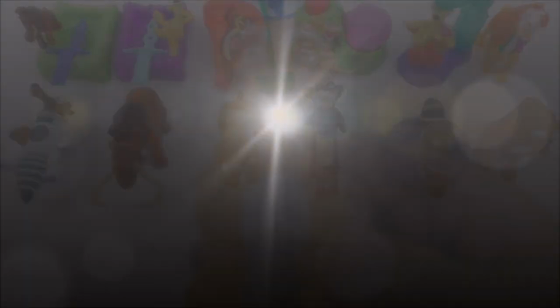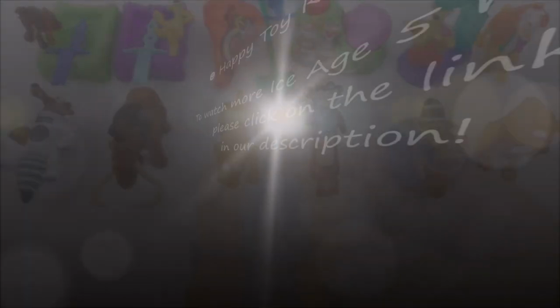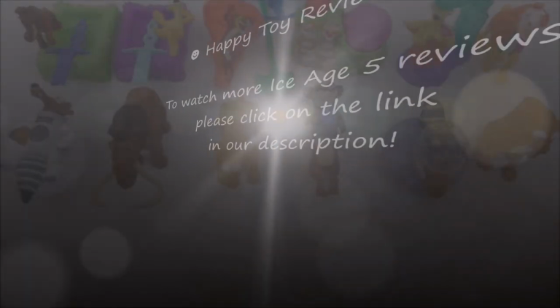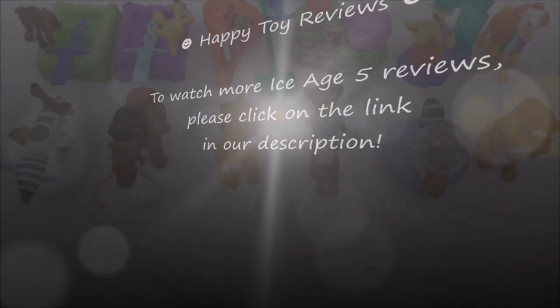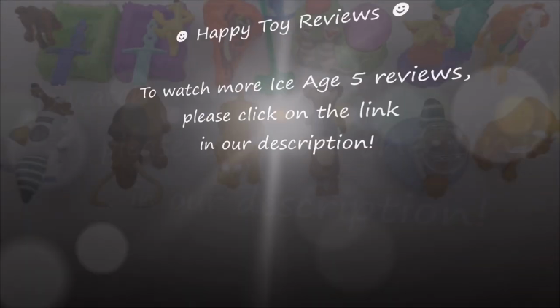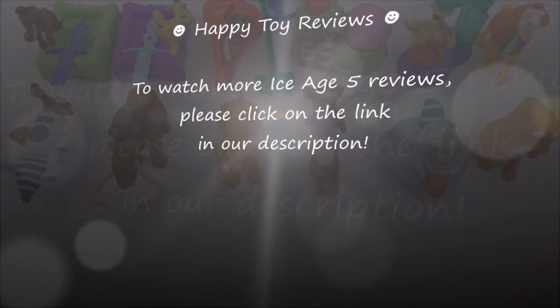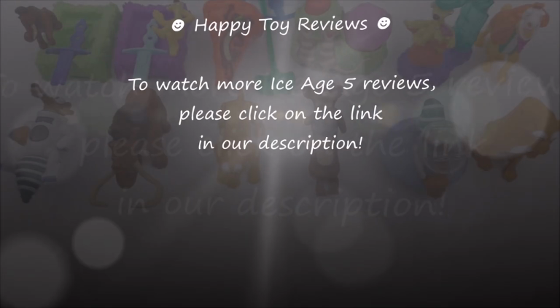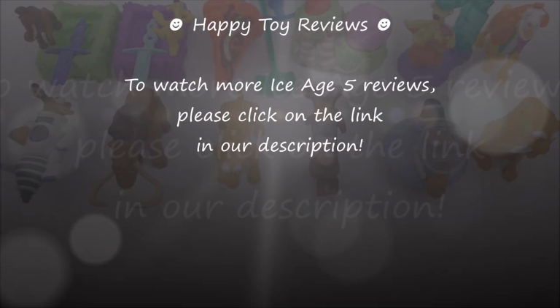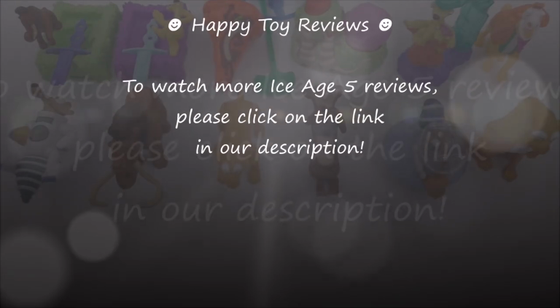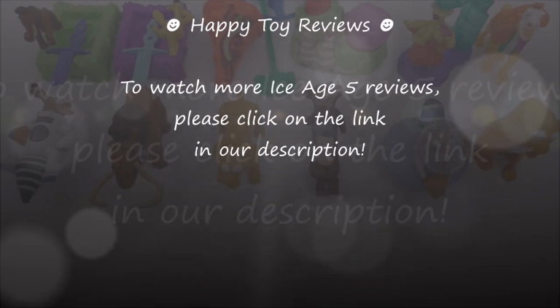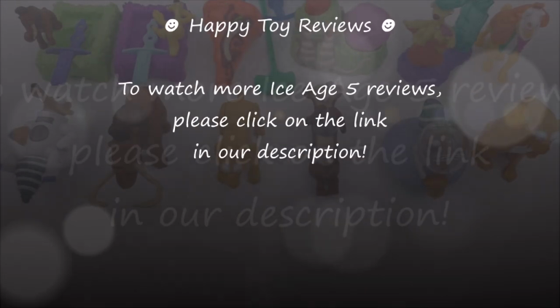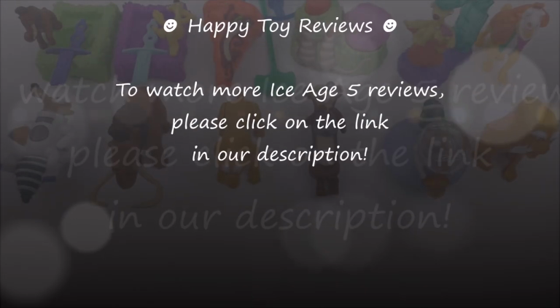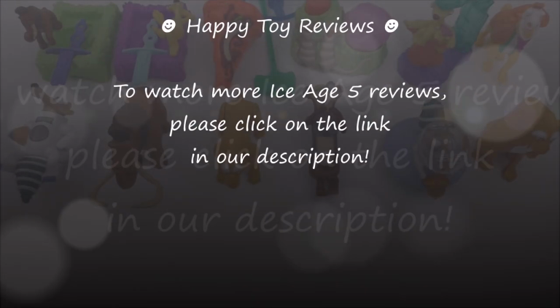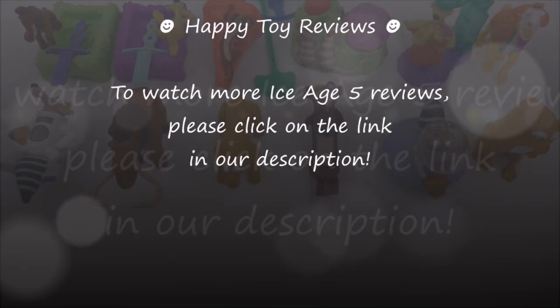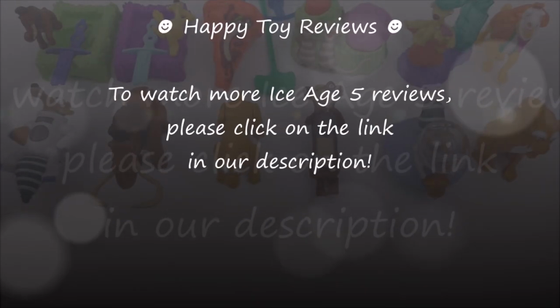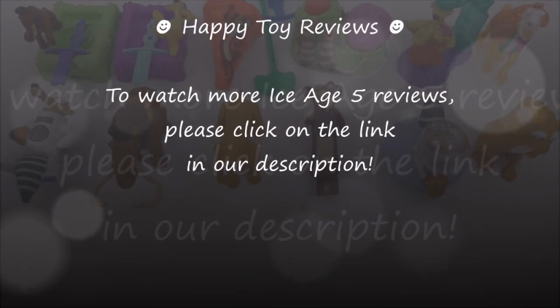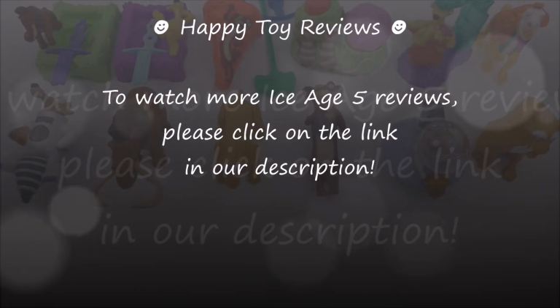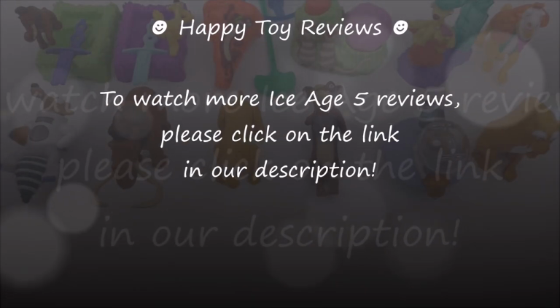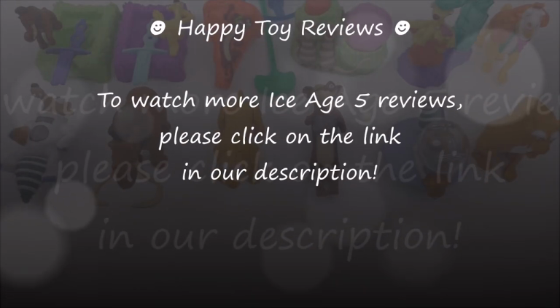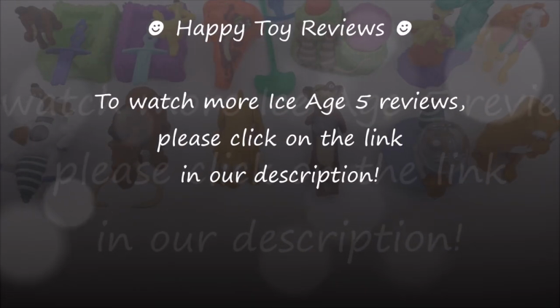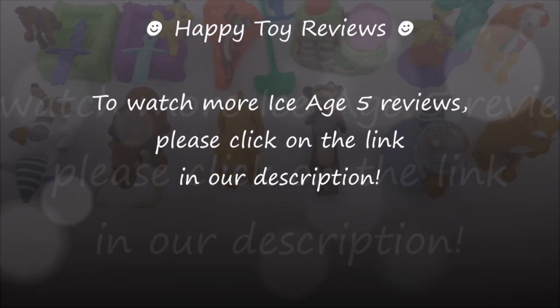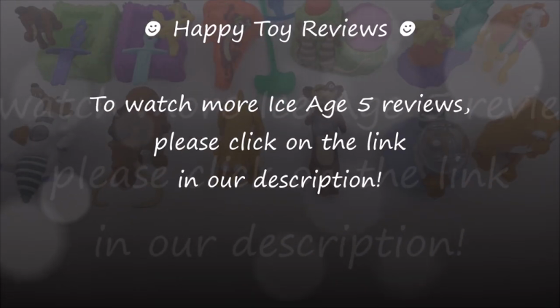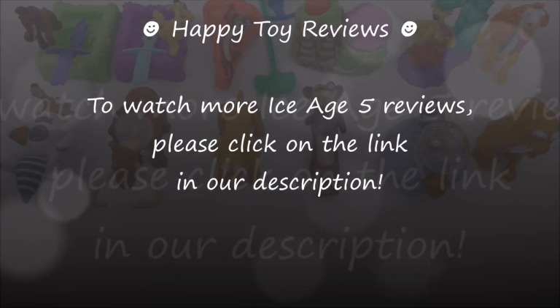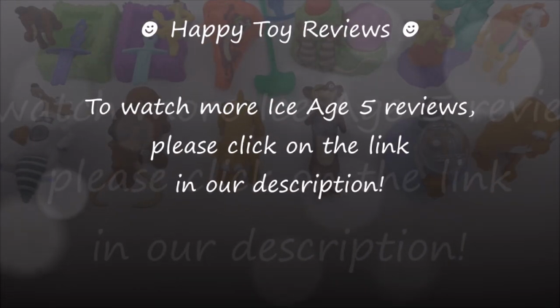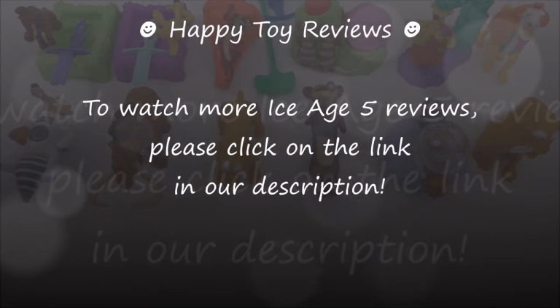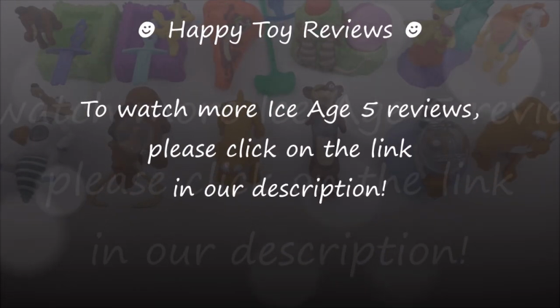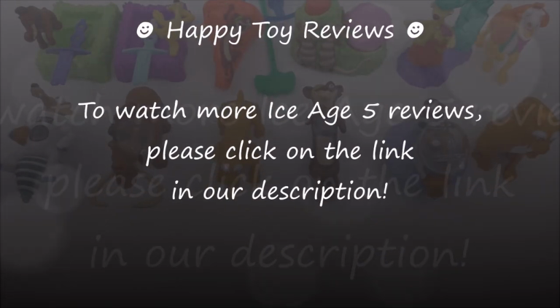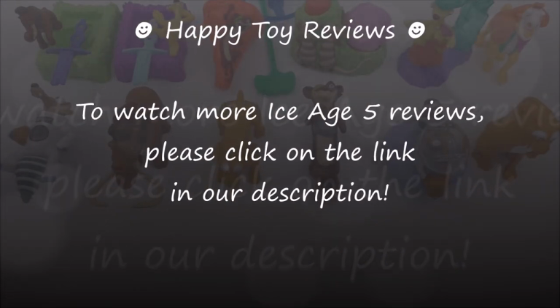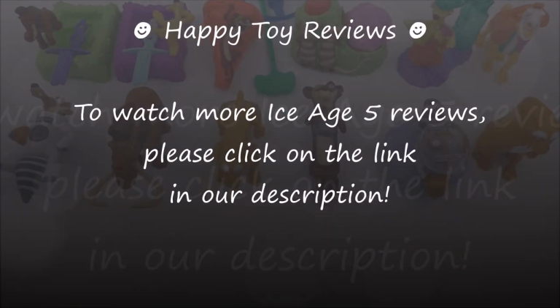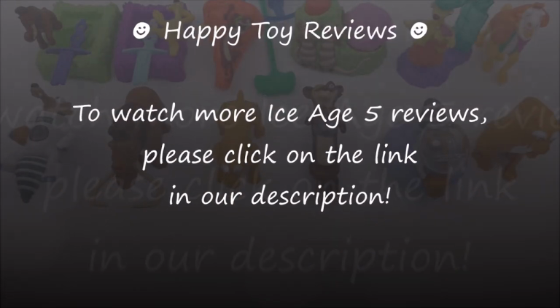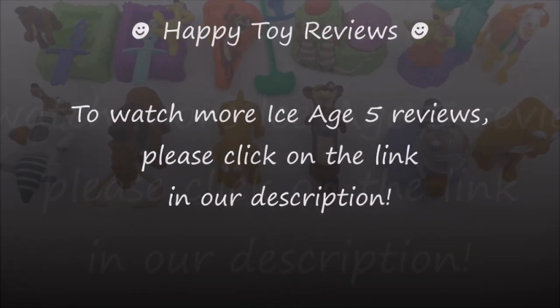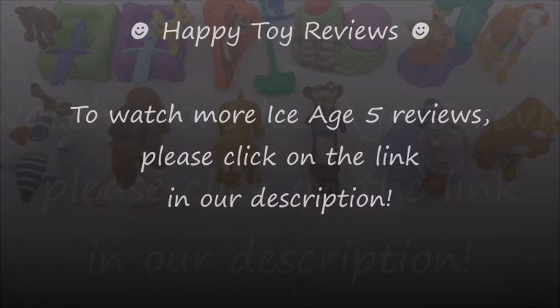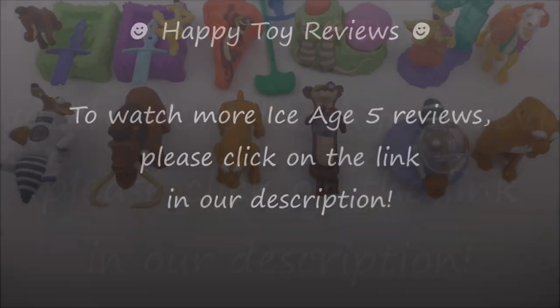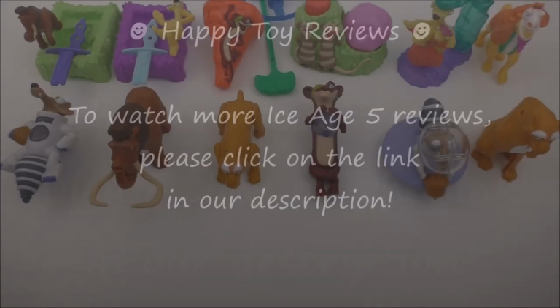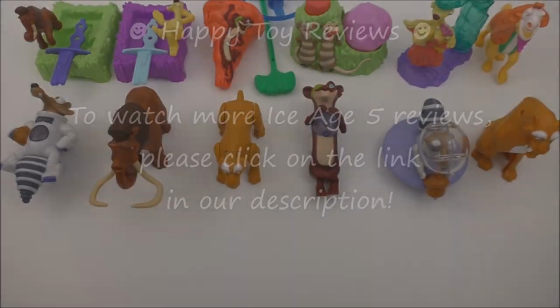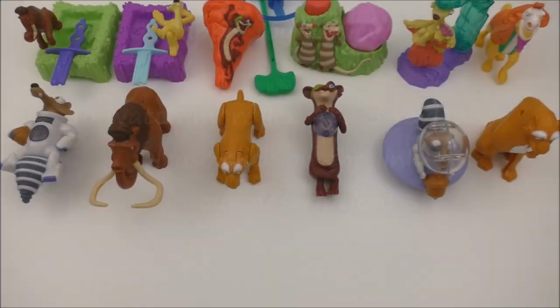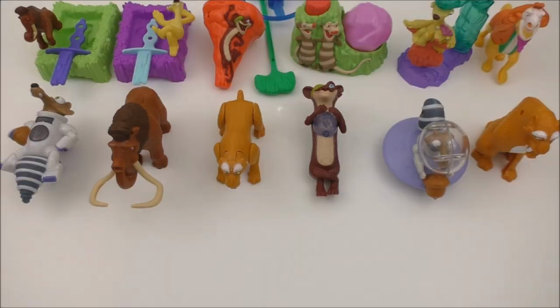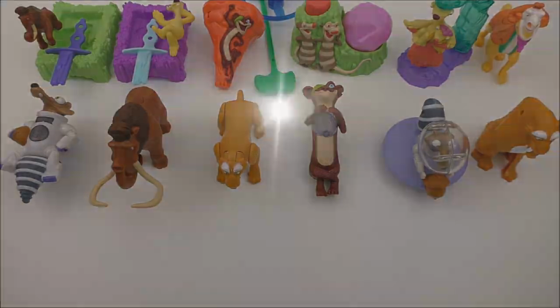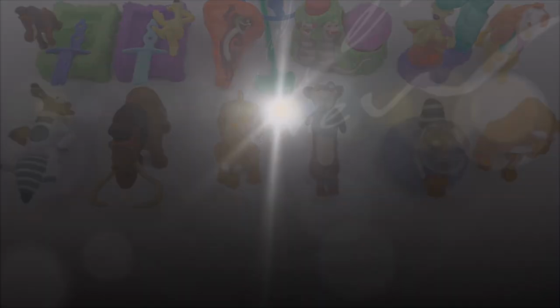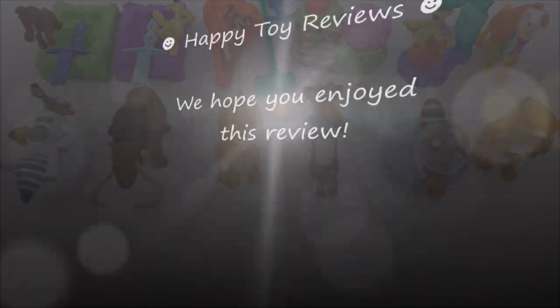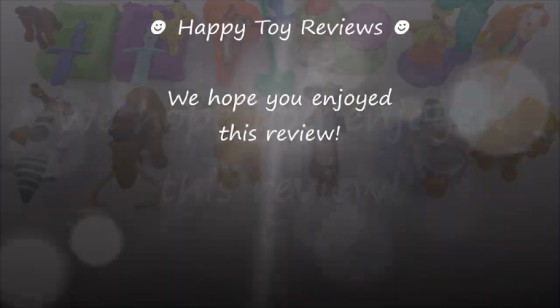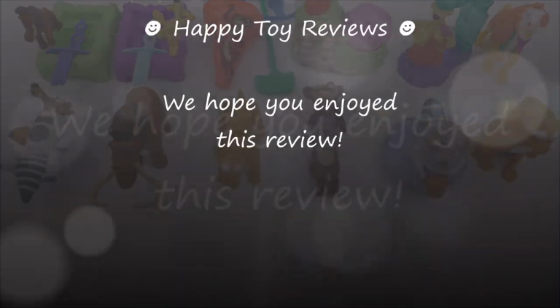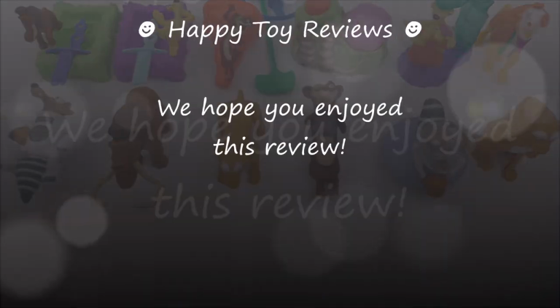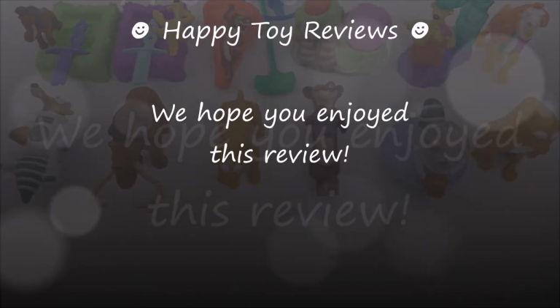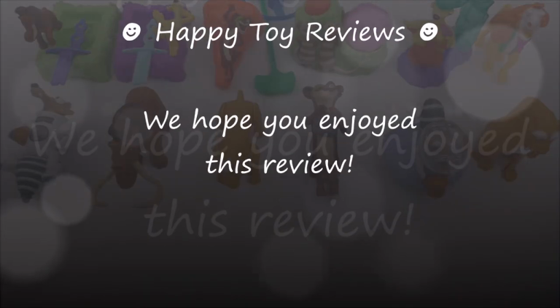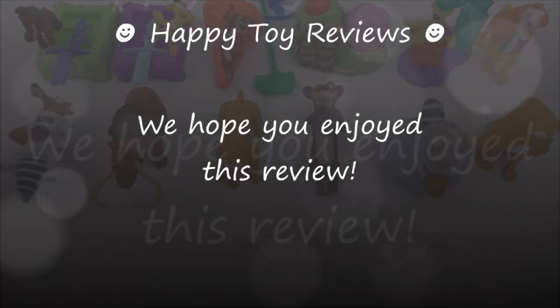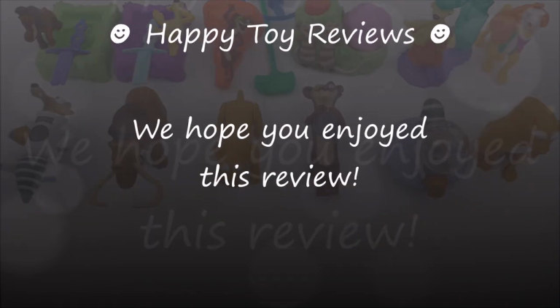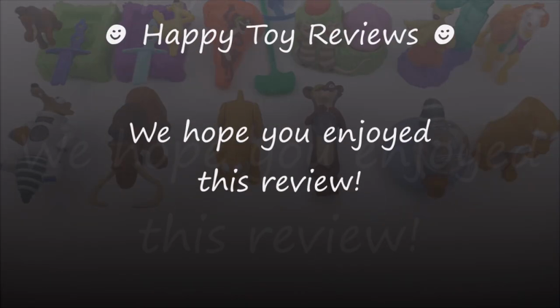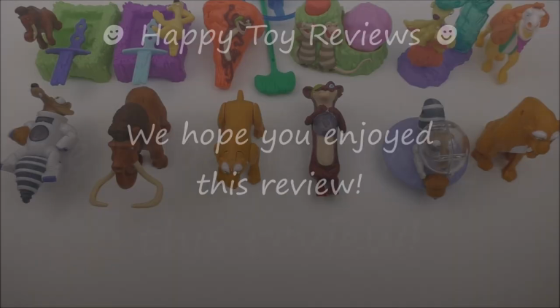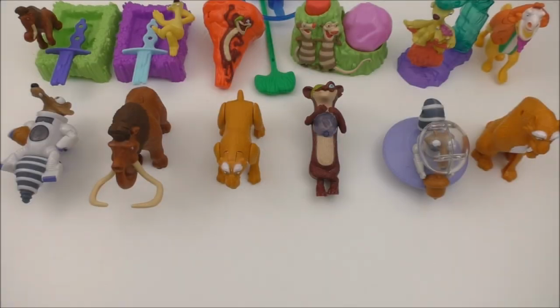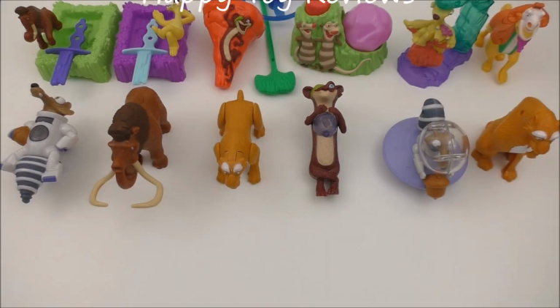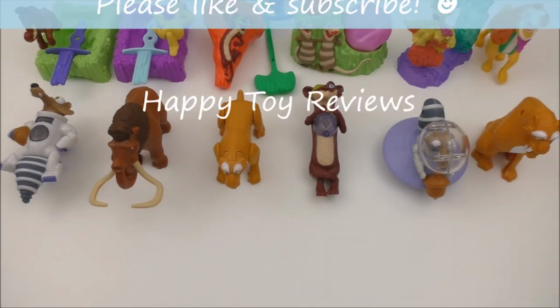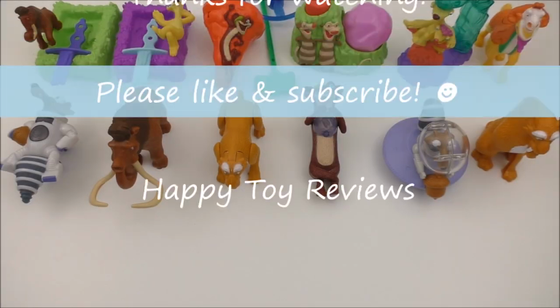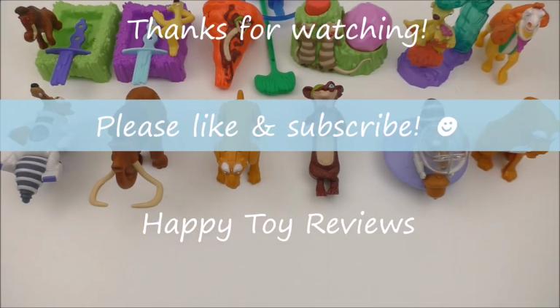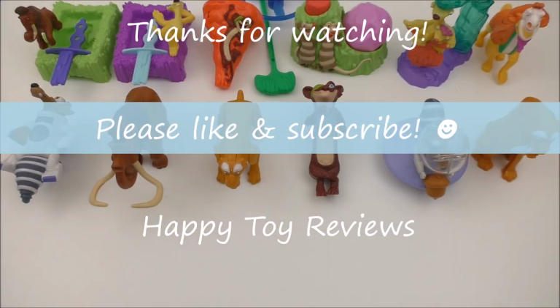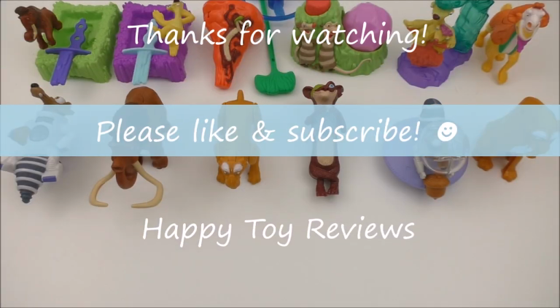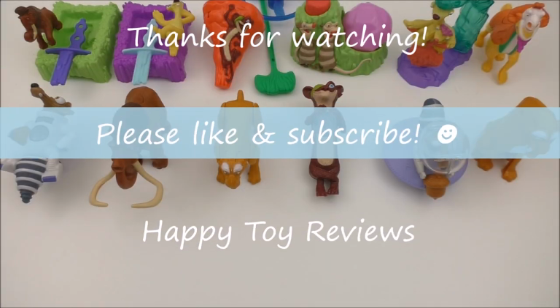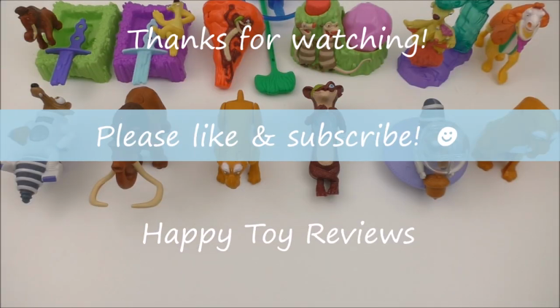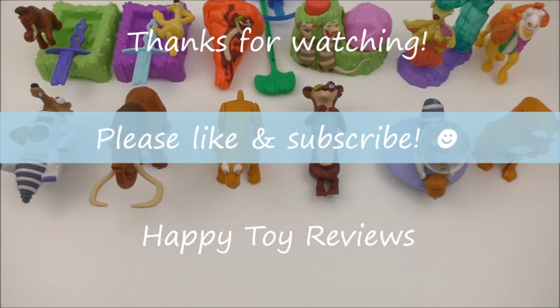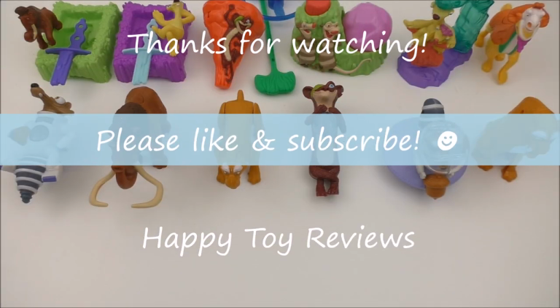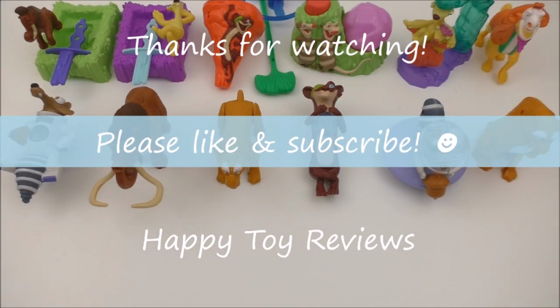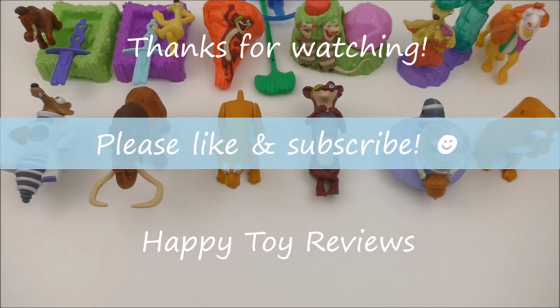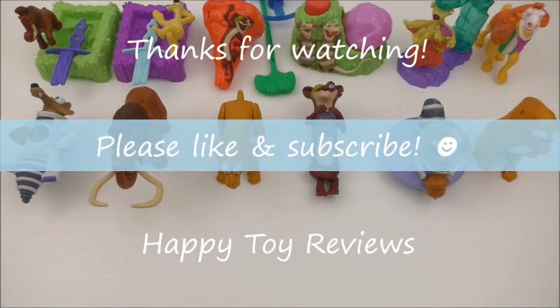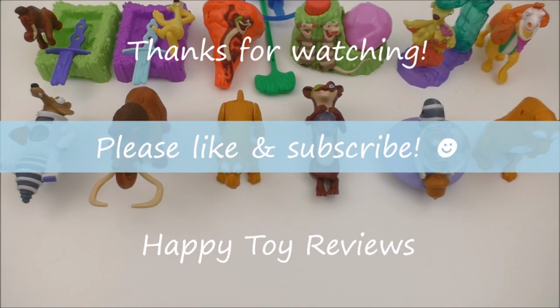To watch more Ice Age 5 reviews, please click on the link in our description. We hope you enjoyed this review — please like and subscribe, and thanks for watching.